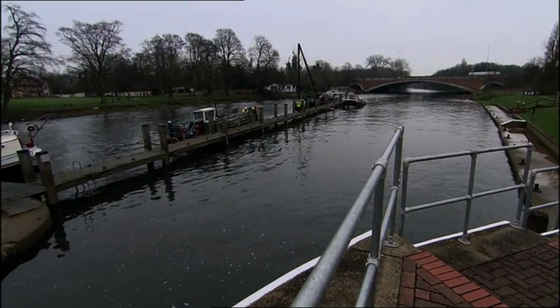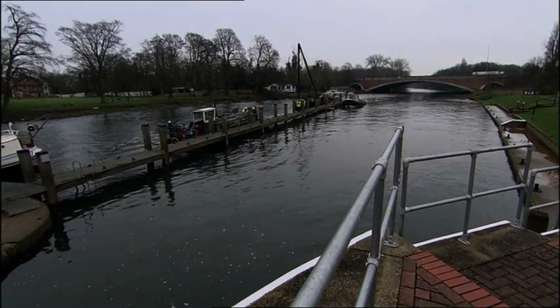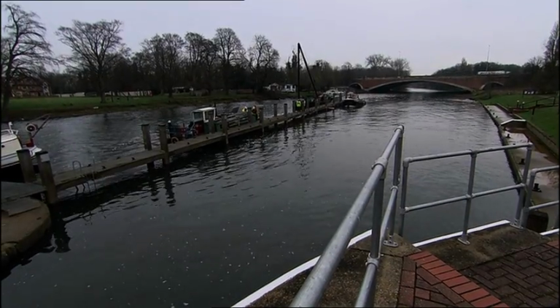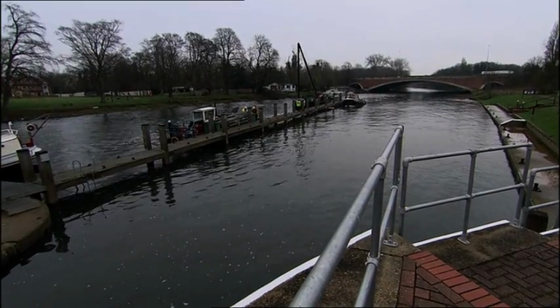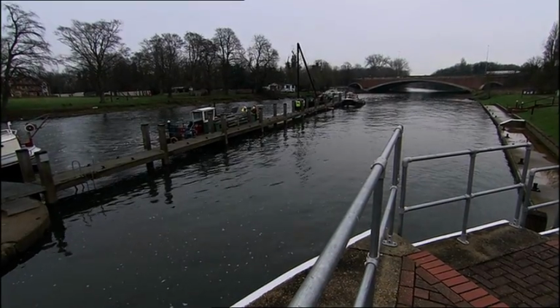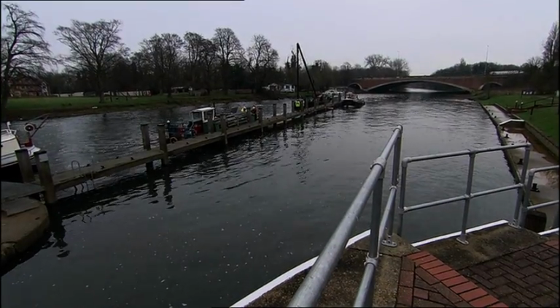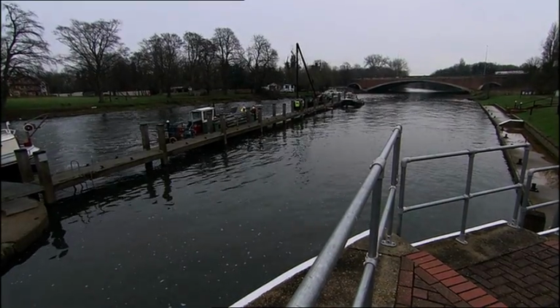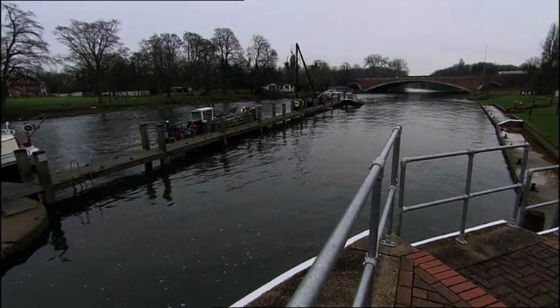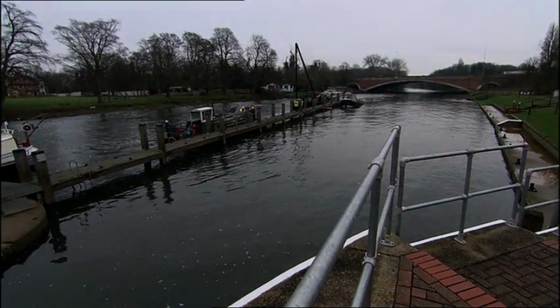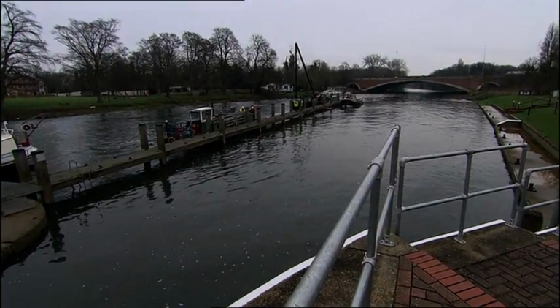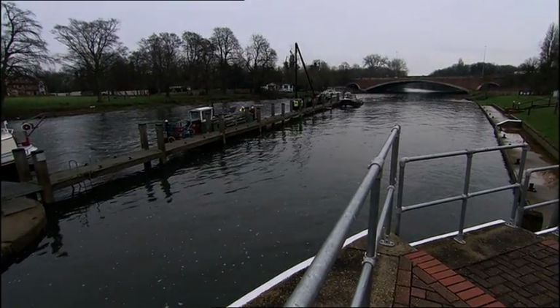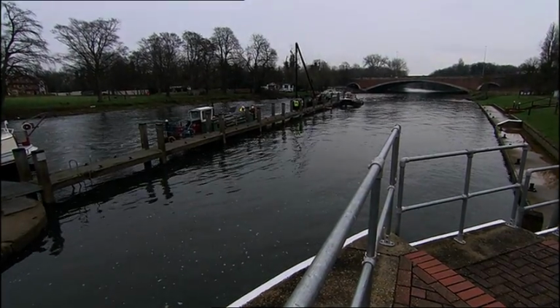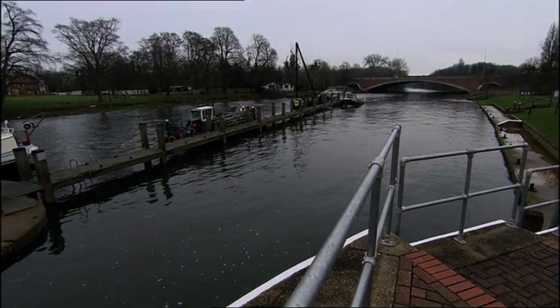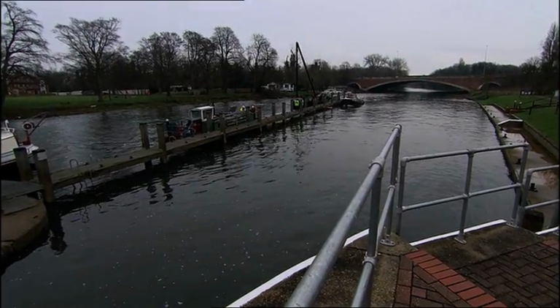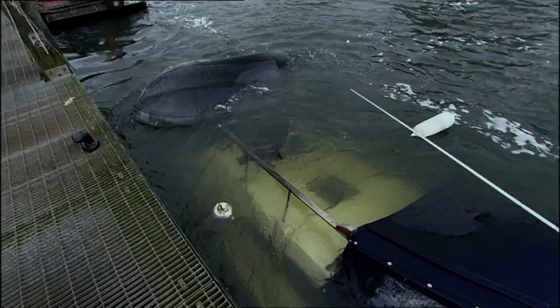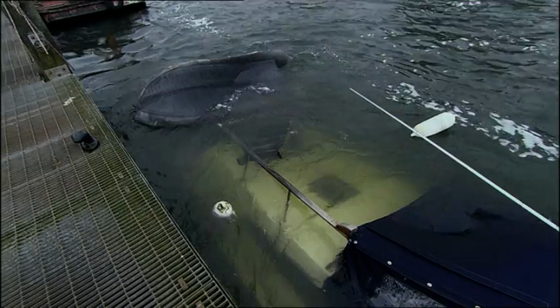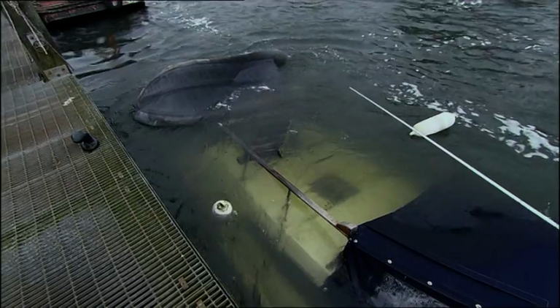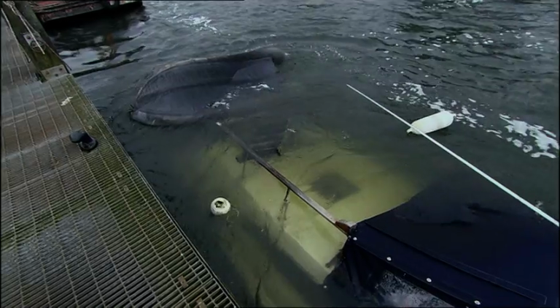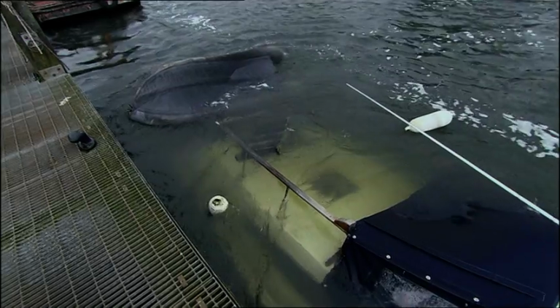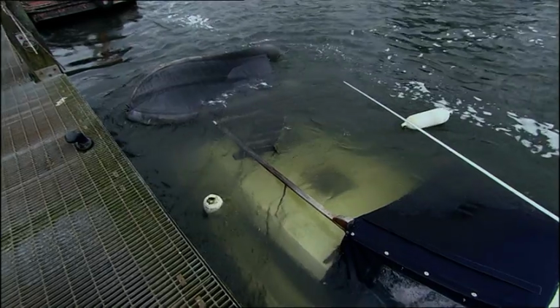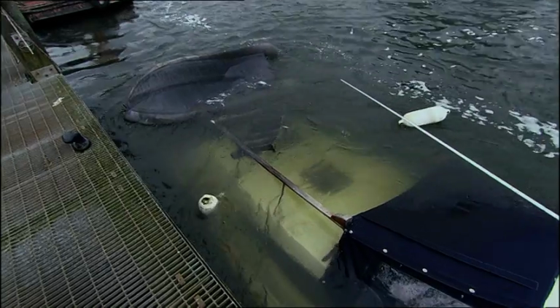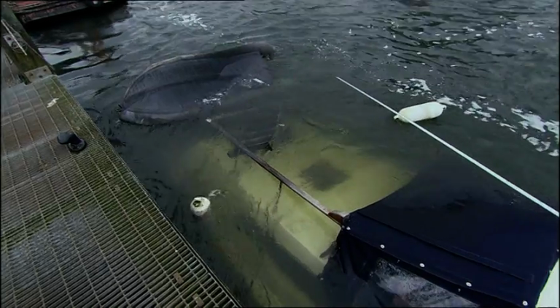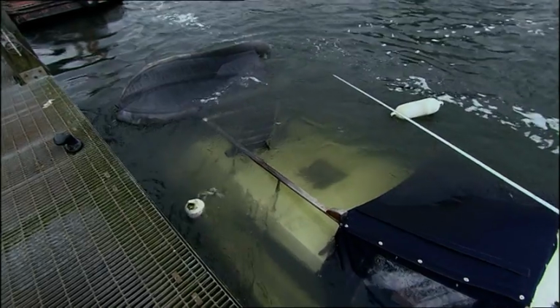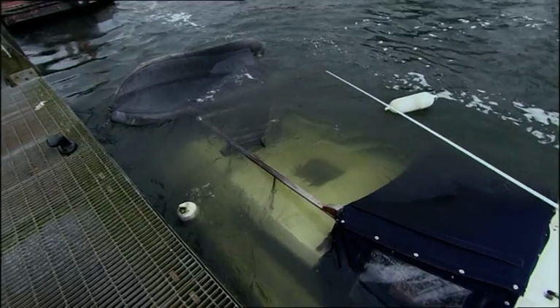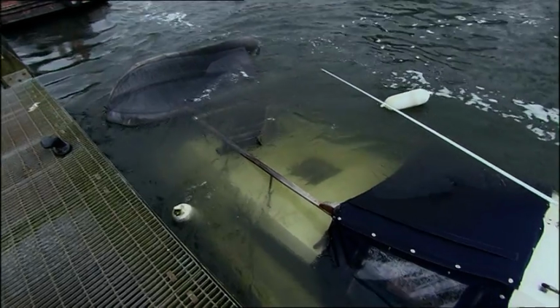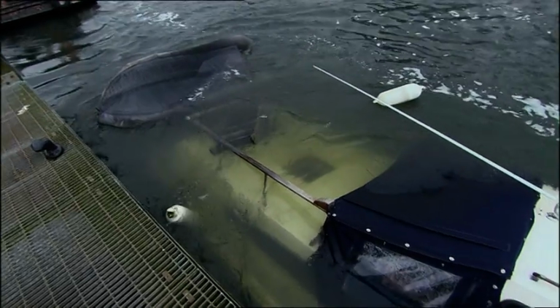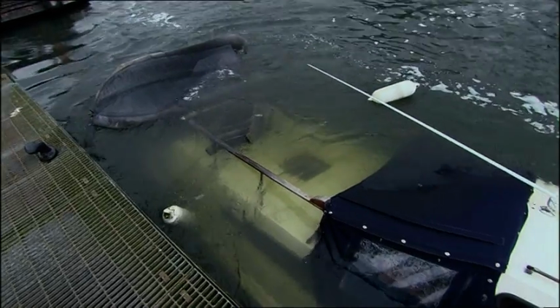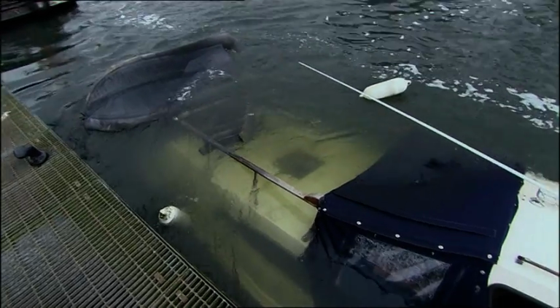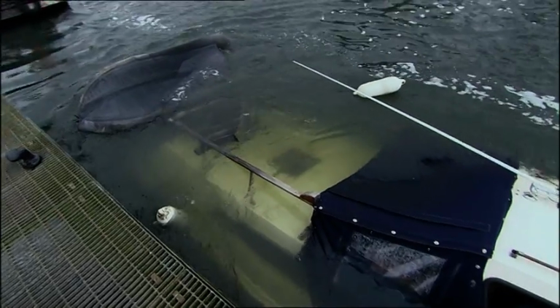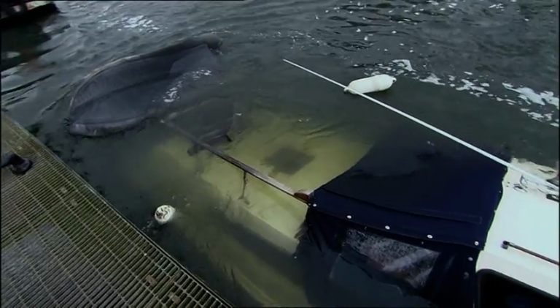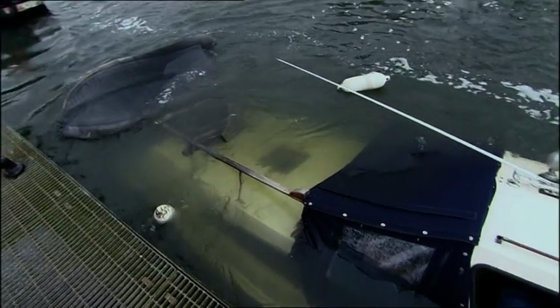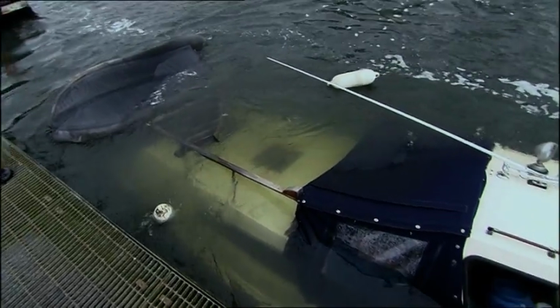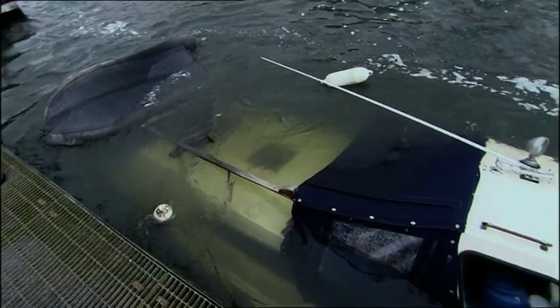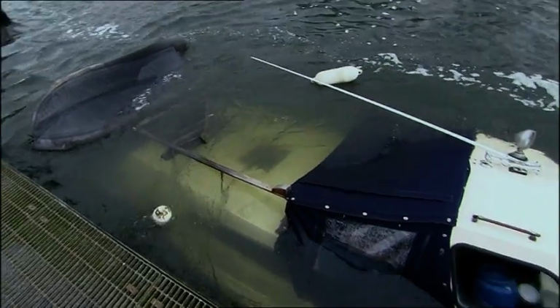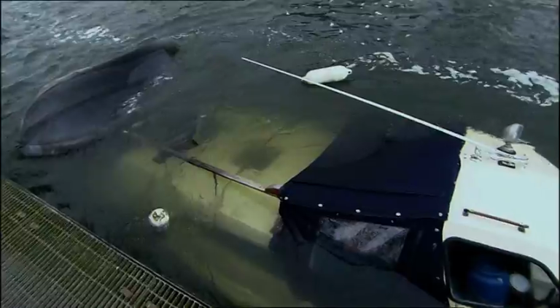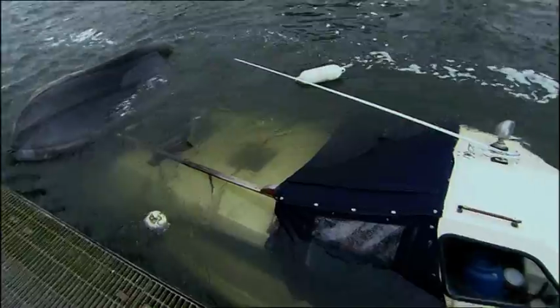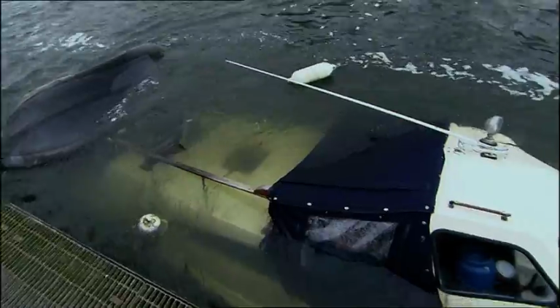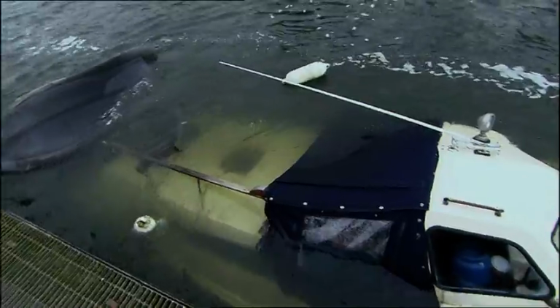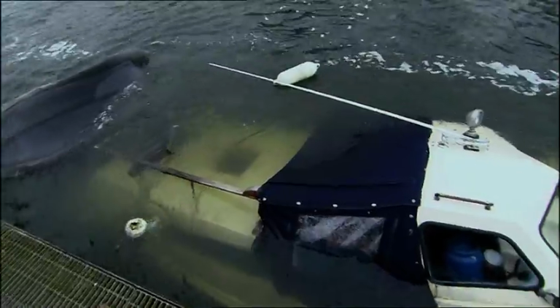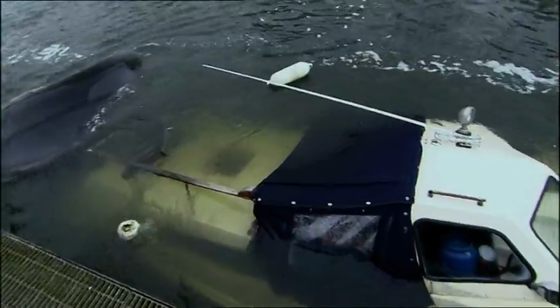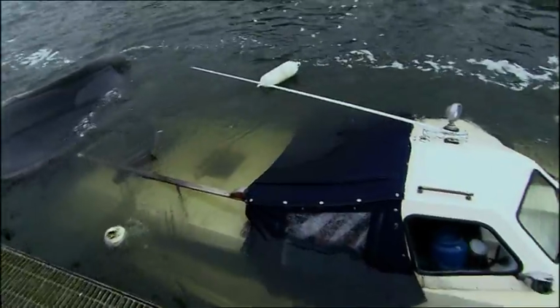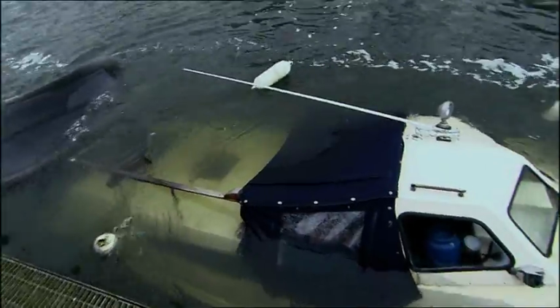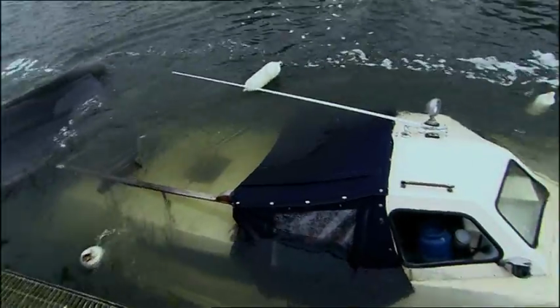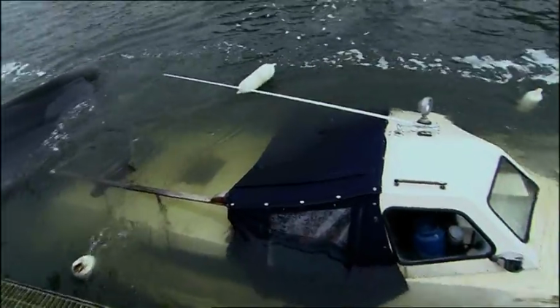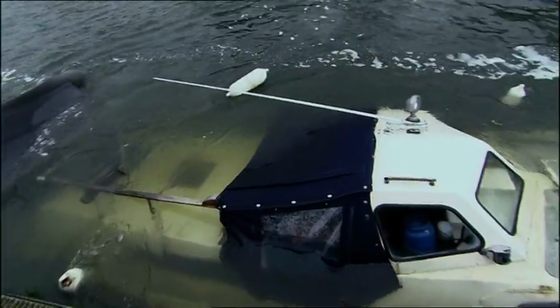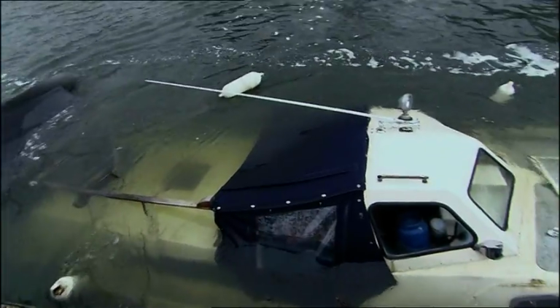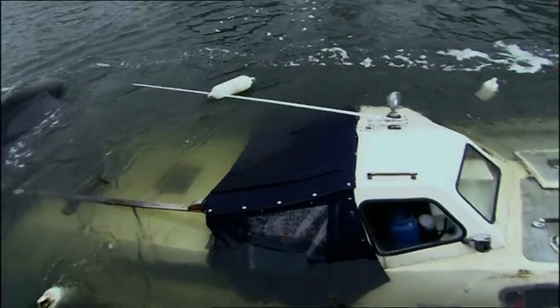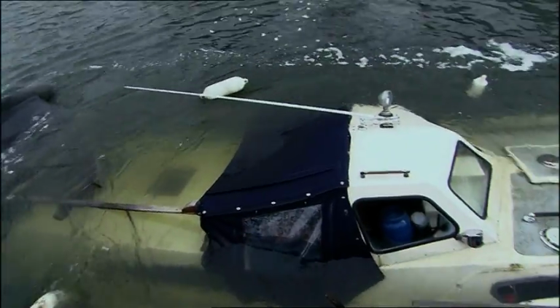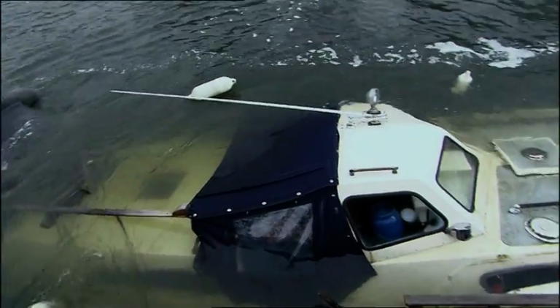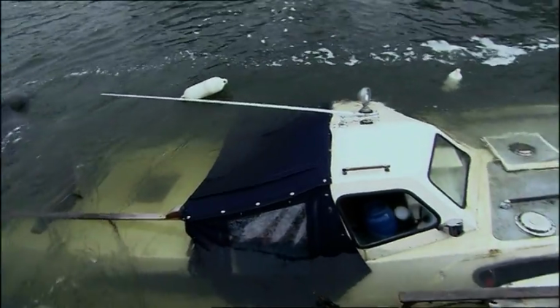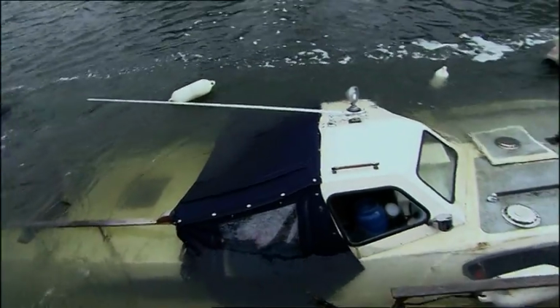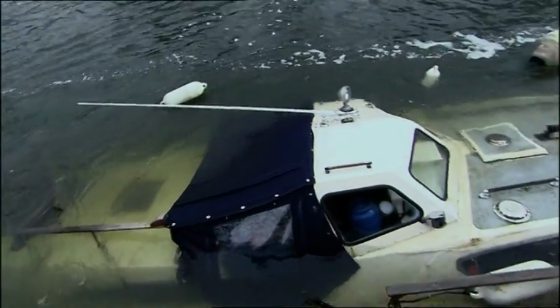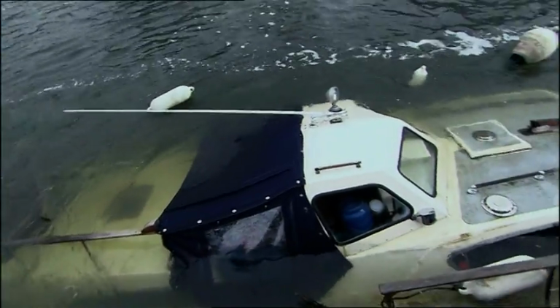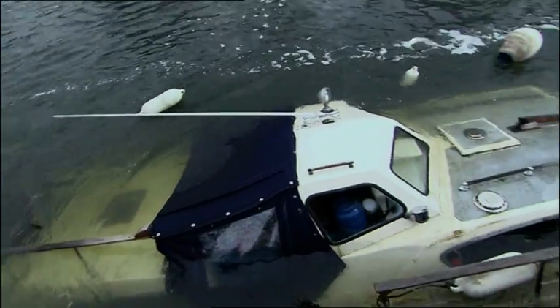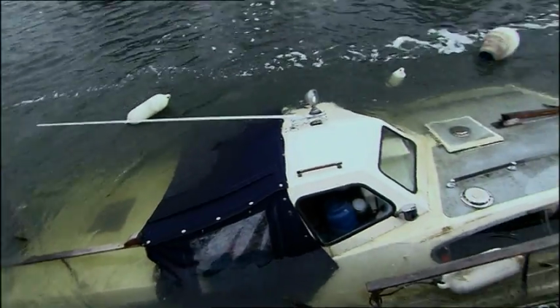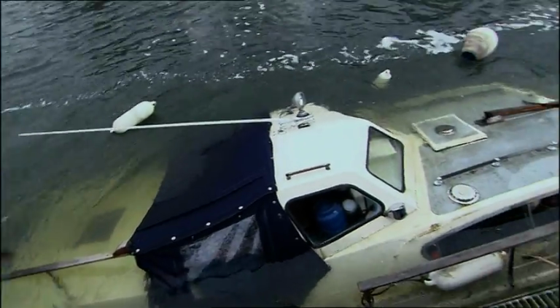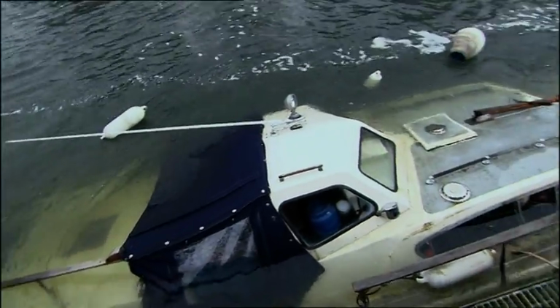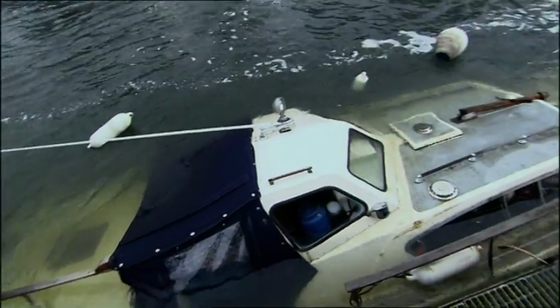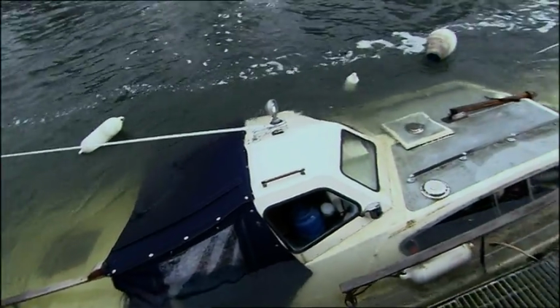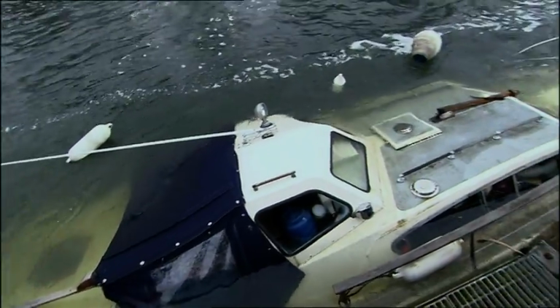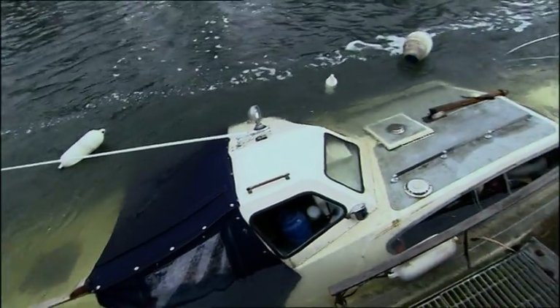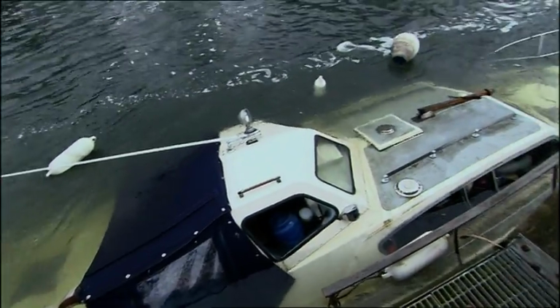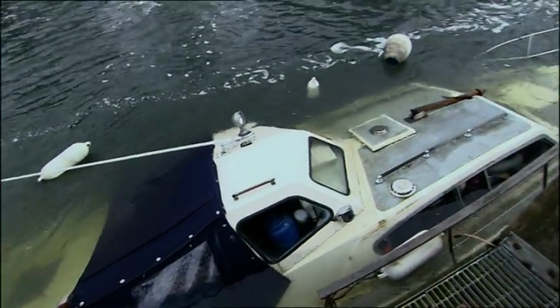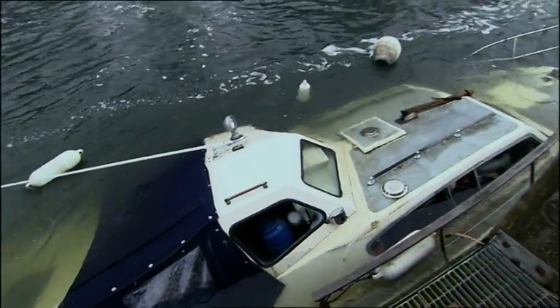On, or rather in, the River Thames at Egham, a 12-foot river cruiser is a sorry and rather sunken sight.